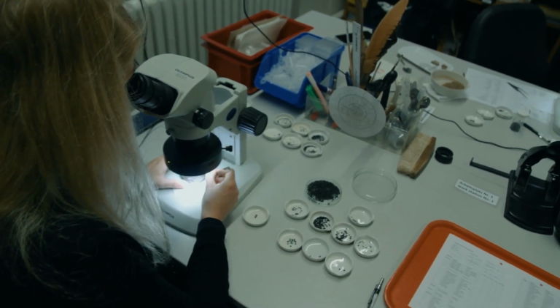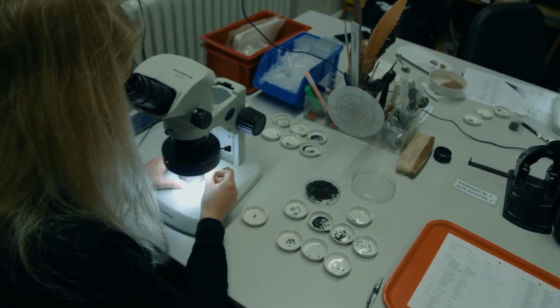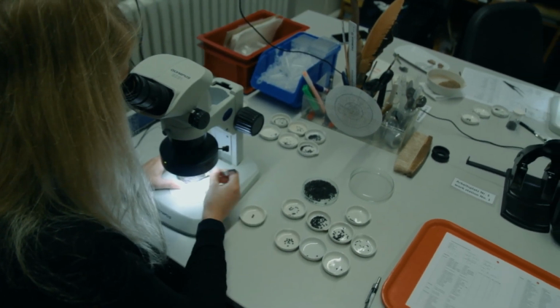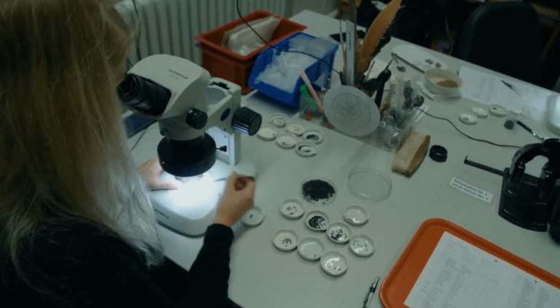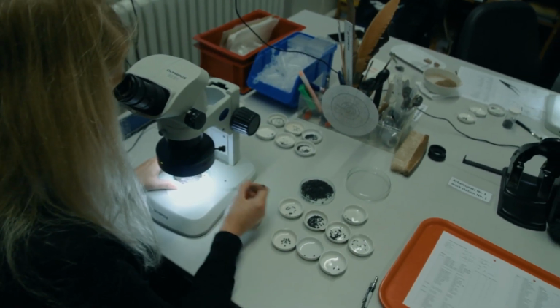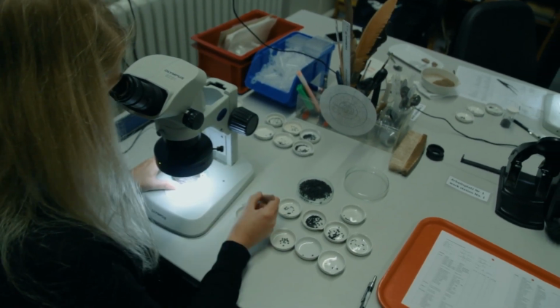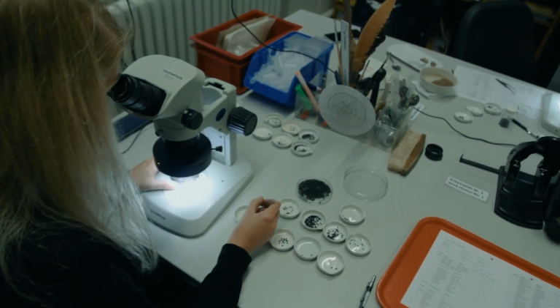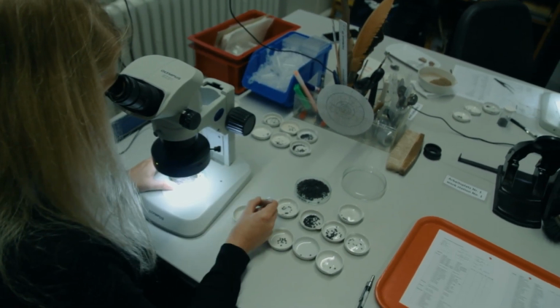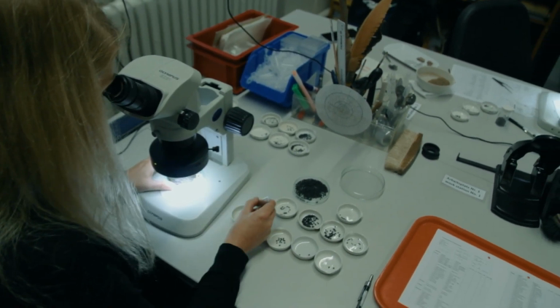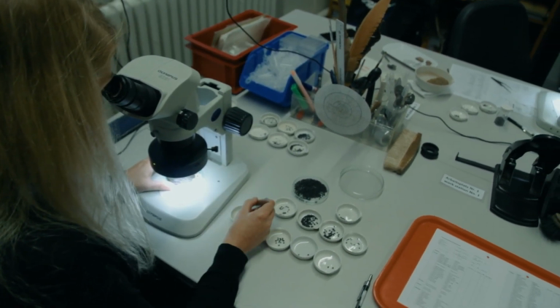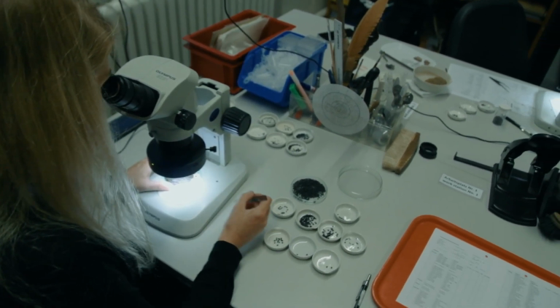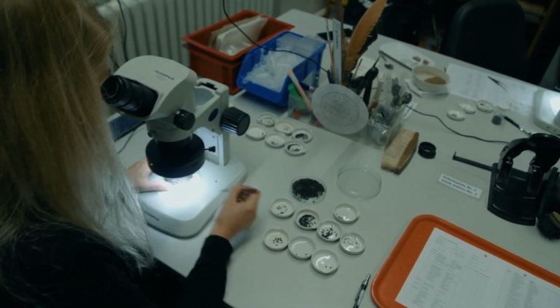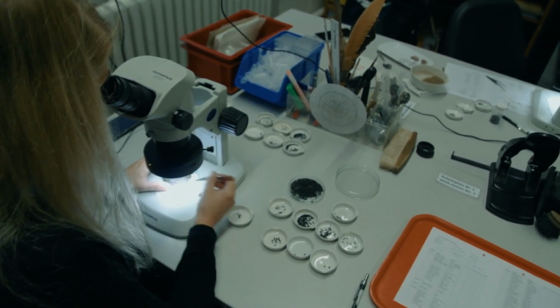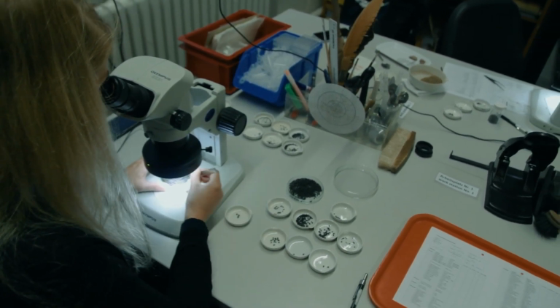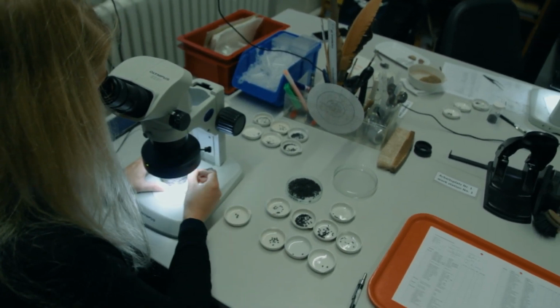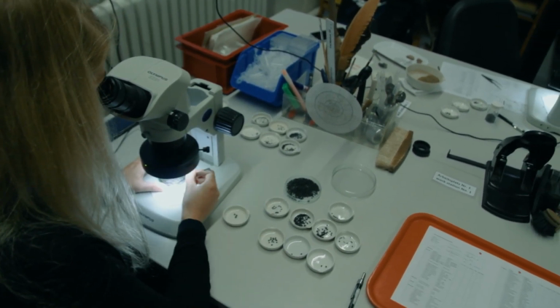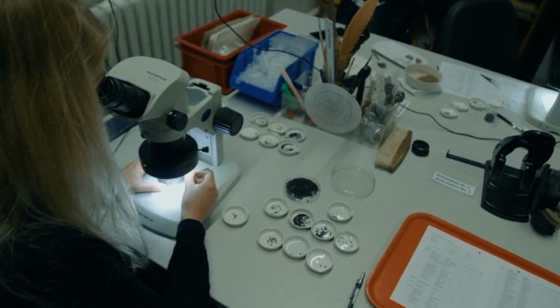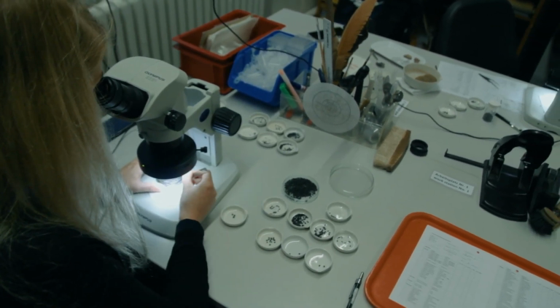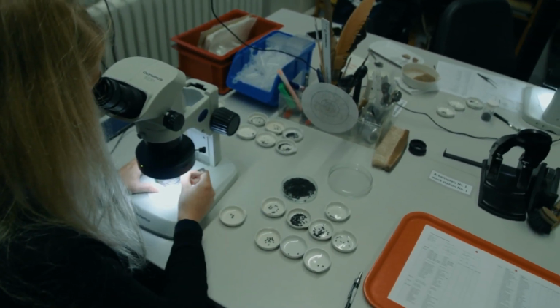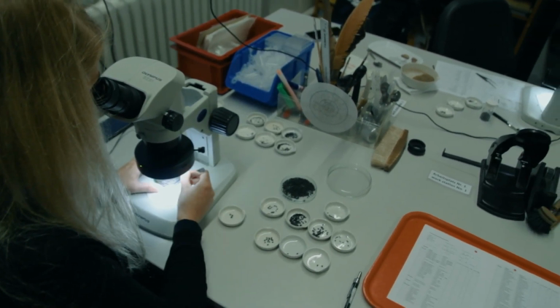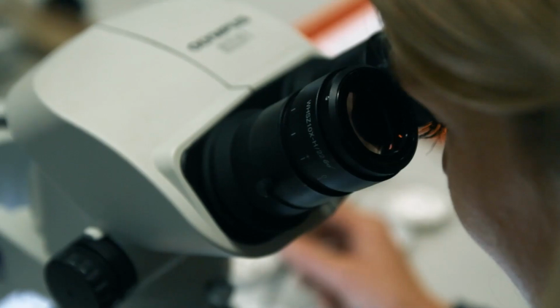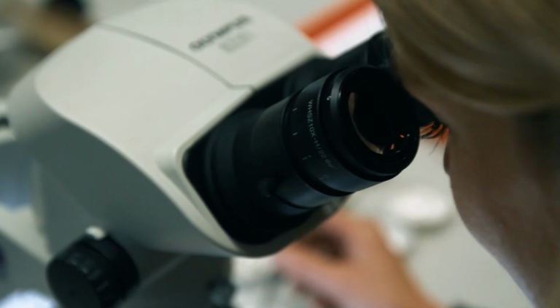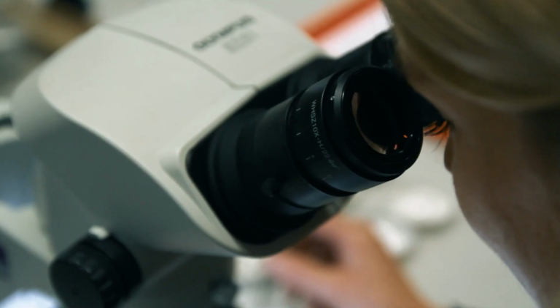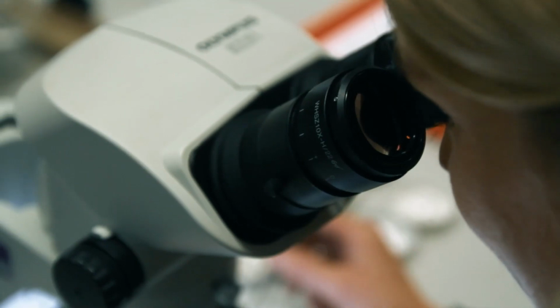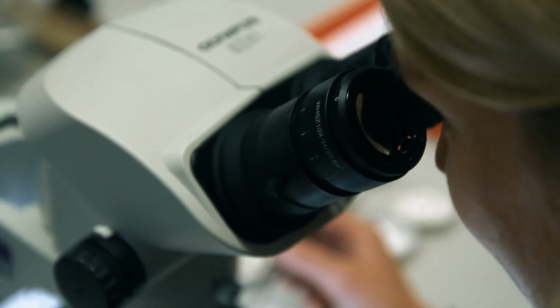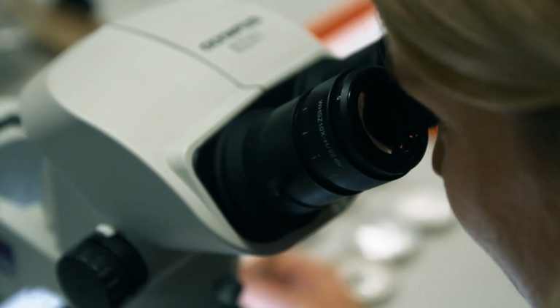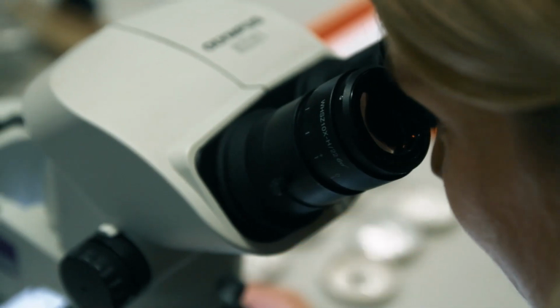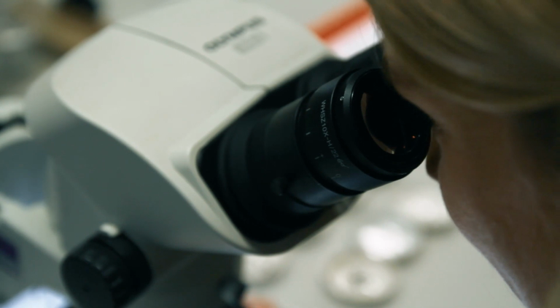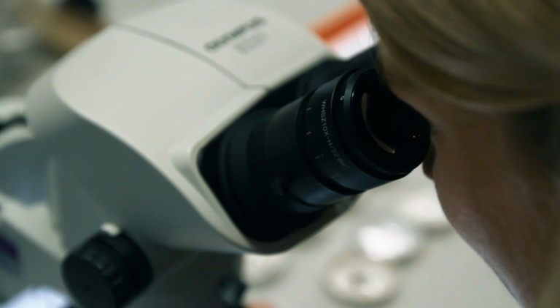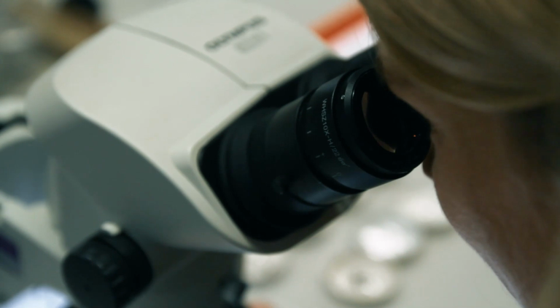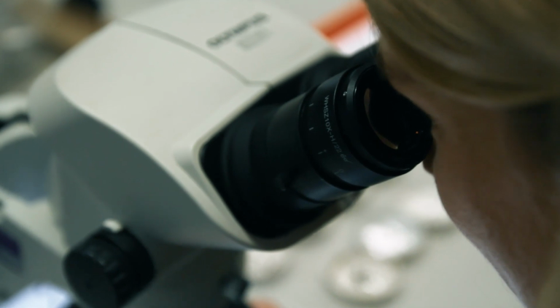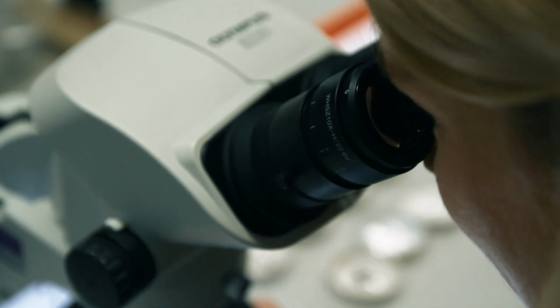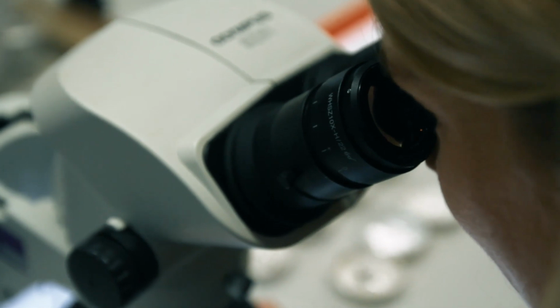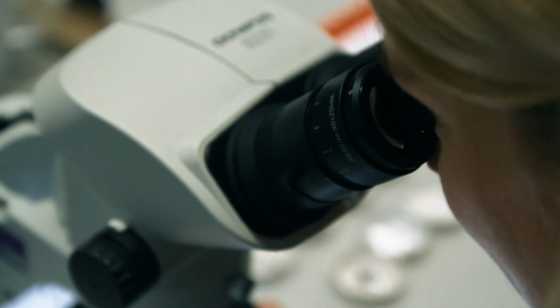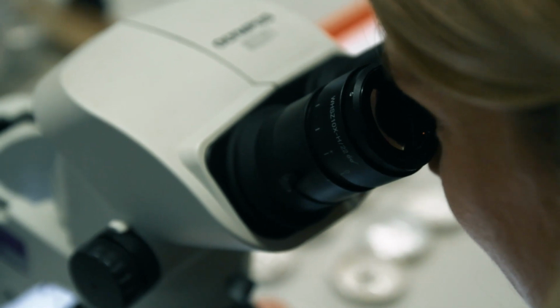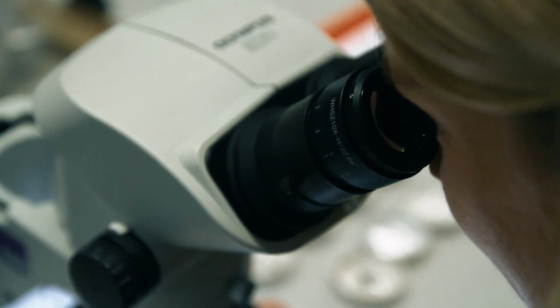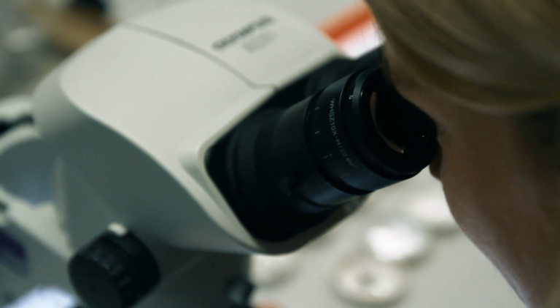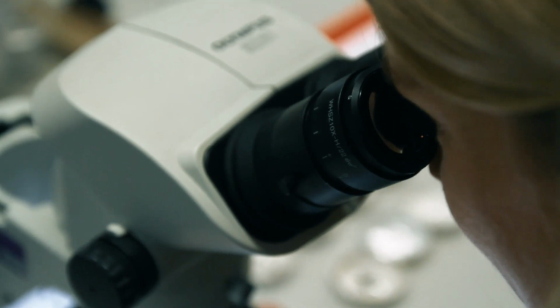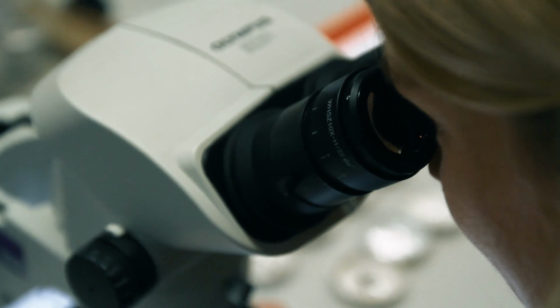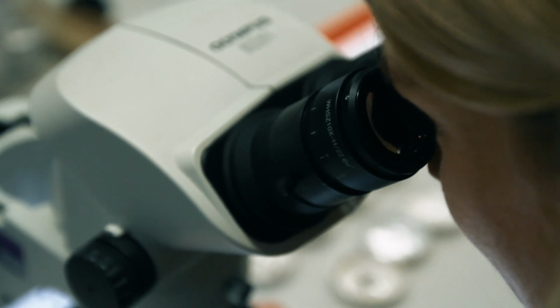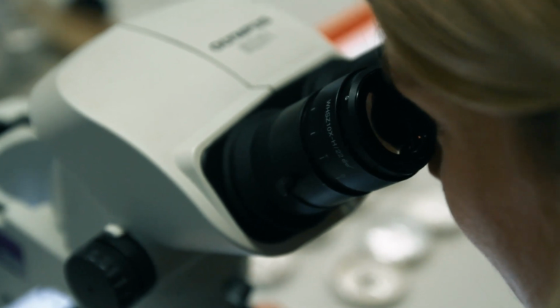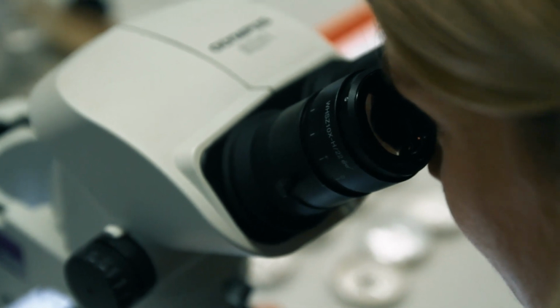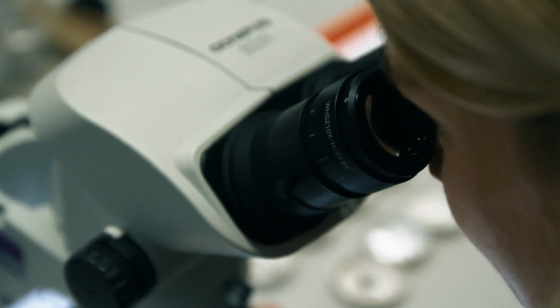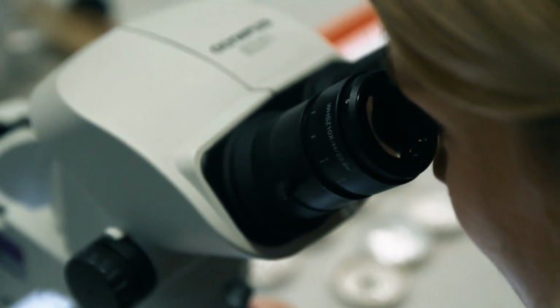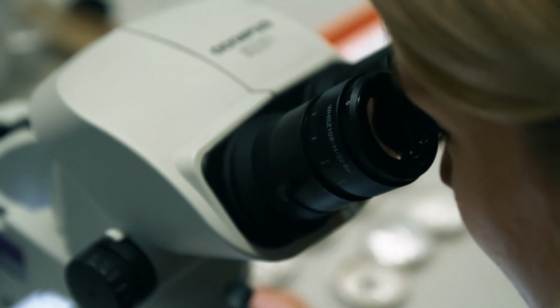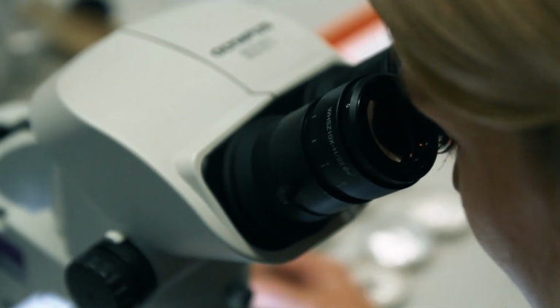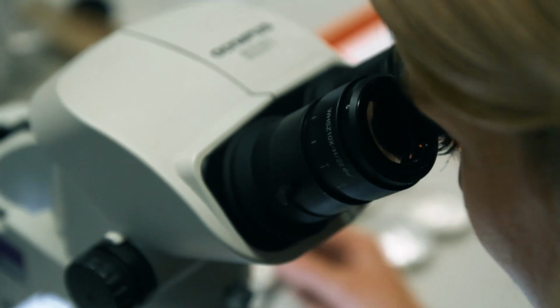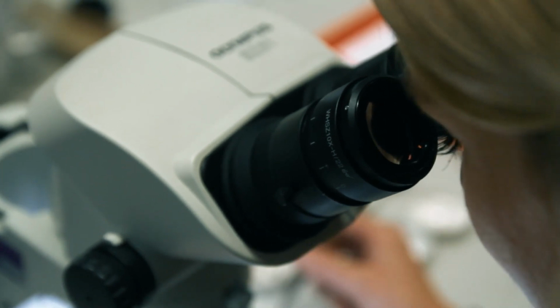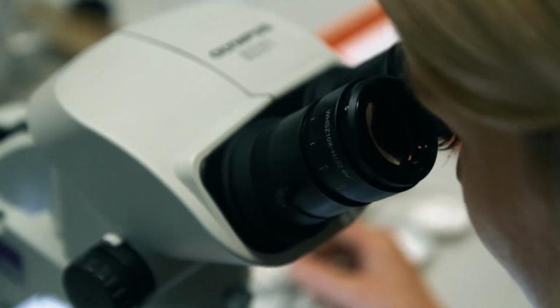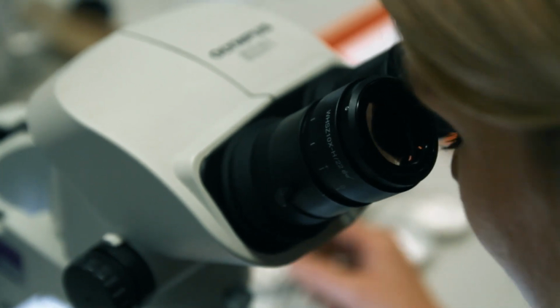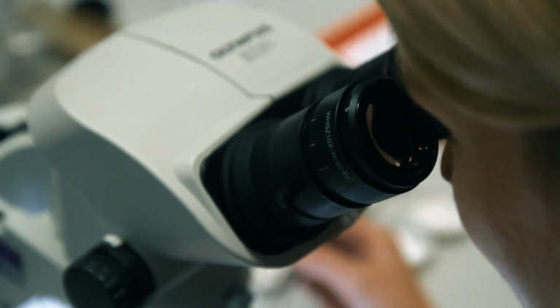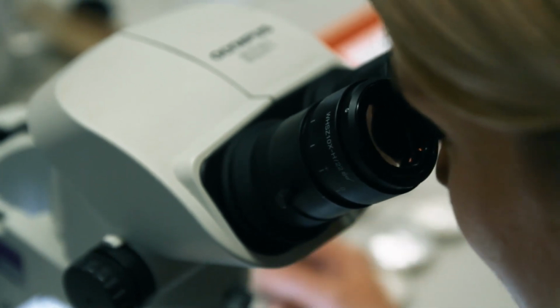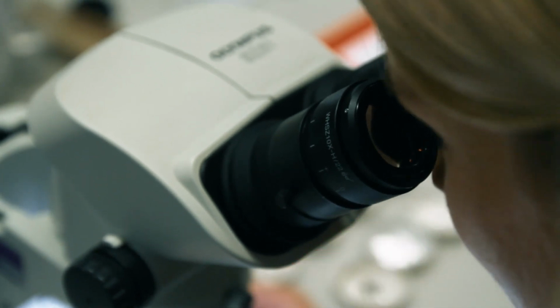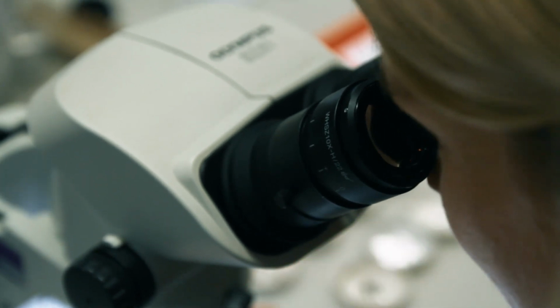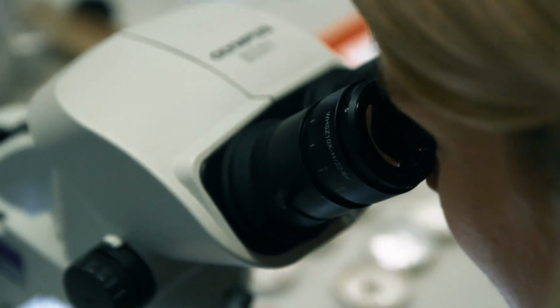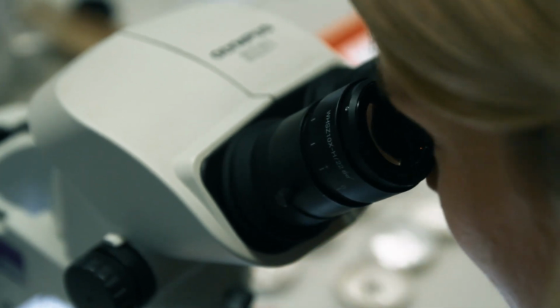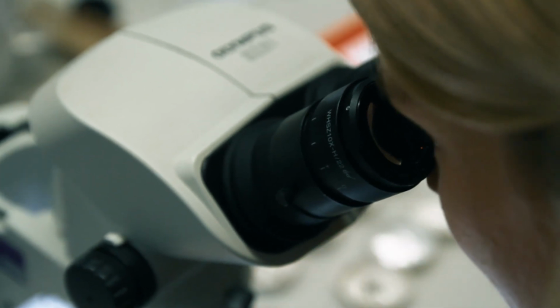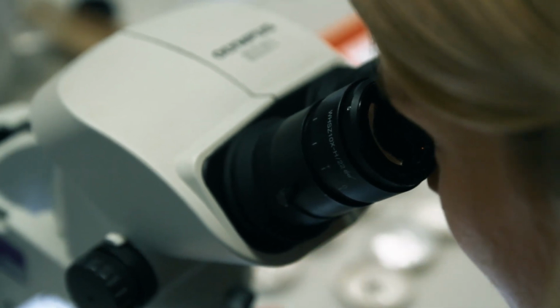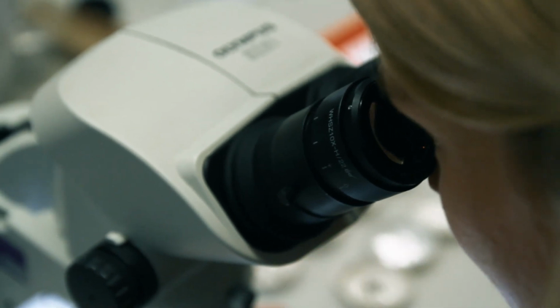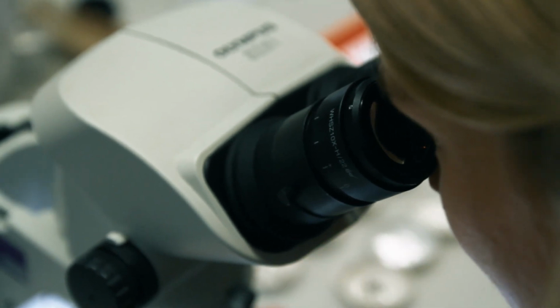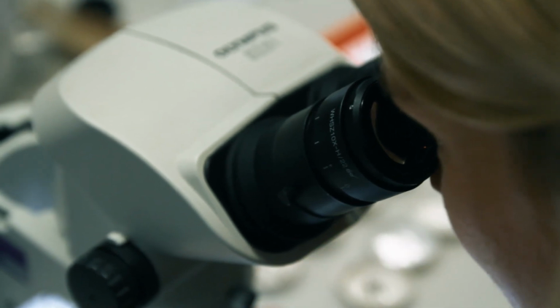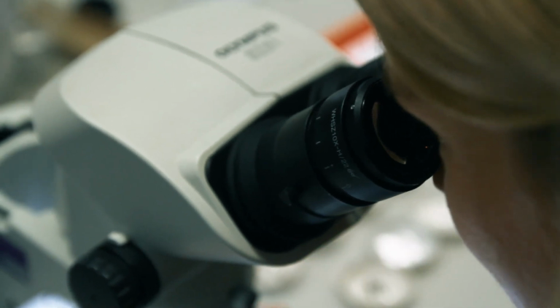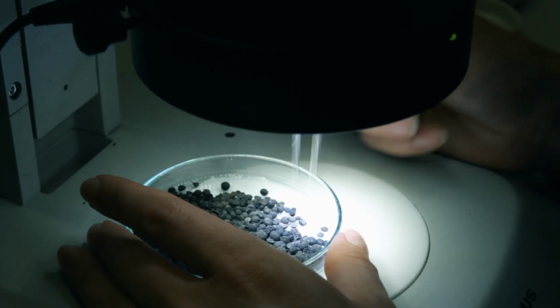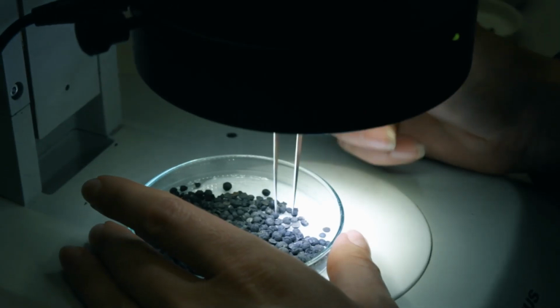Now the samples are ready to be sorted and identified using a binocular with a magnification between 10 to 40 times.